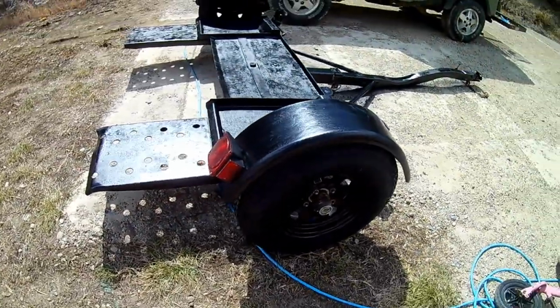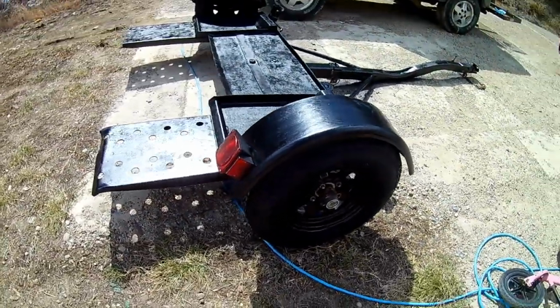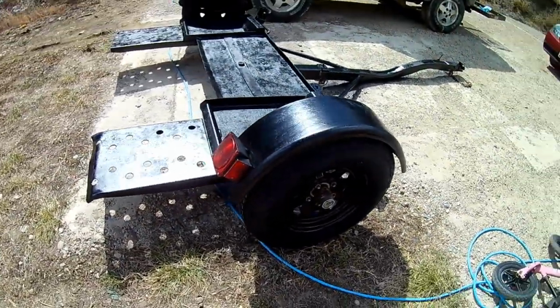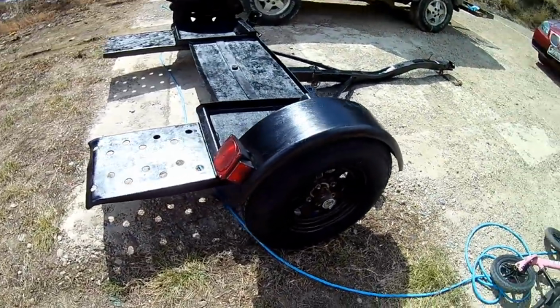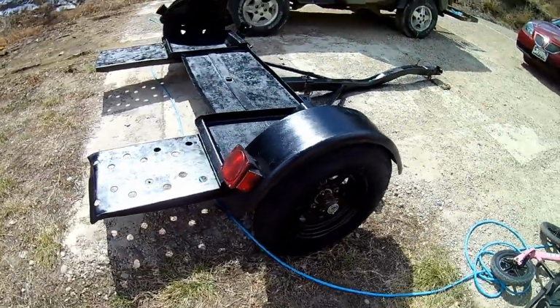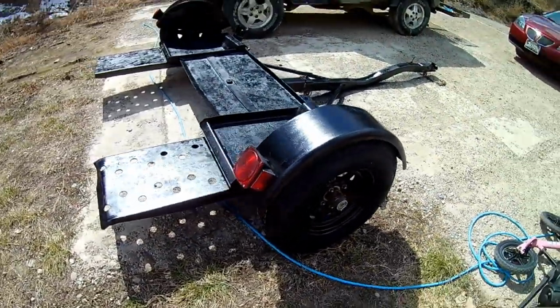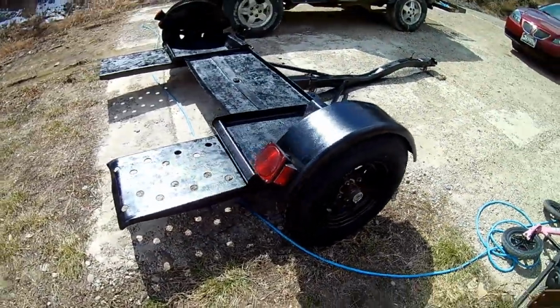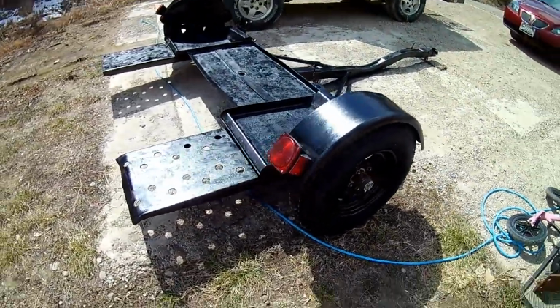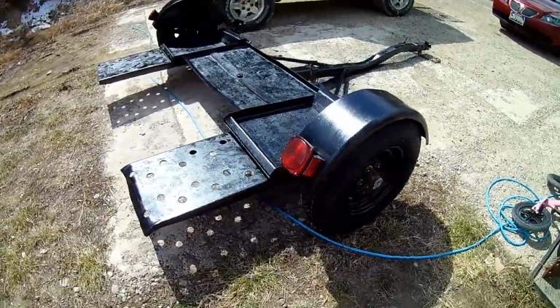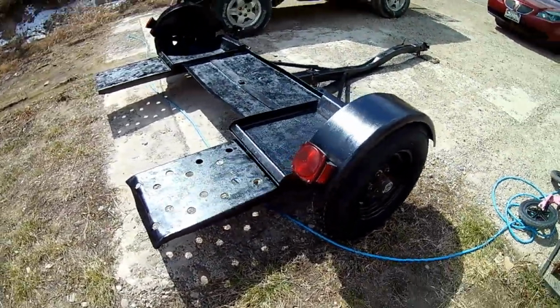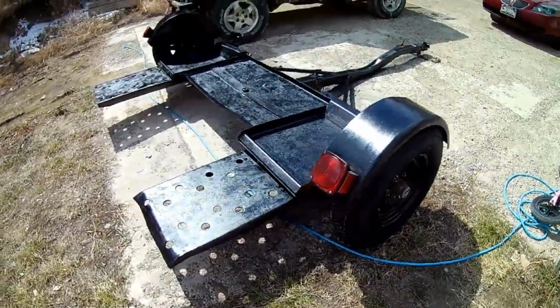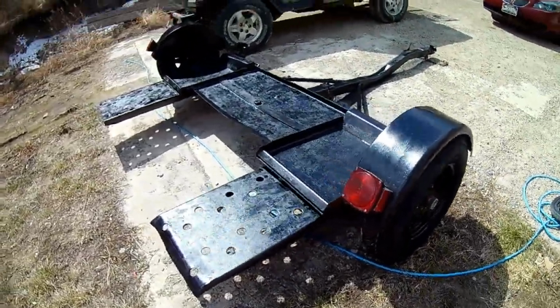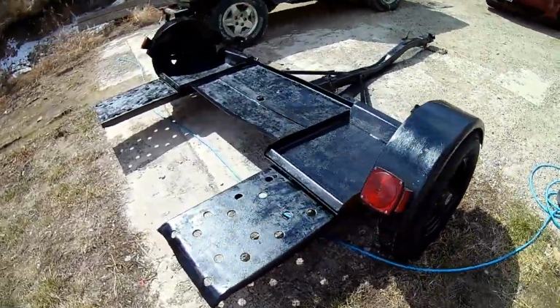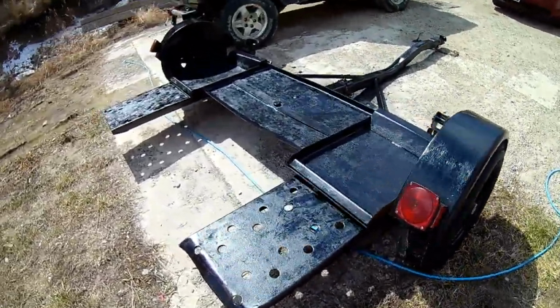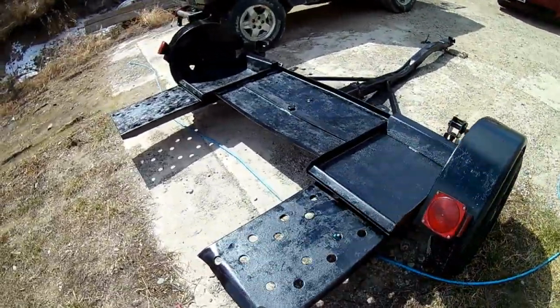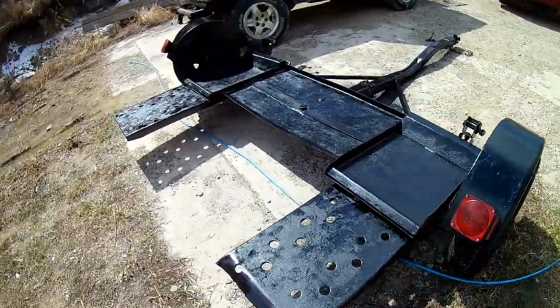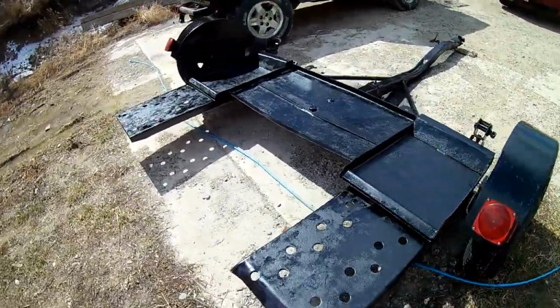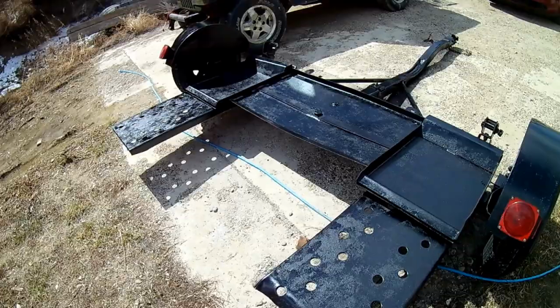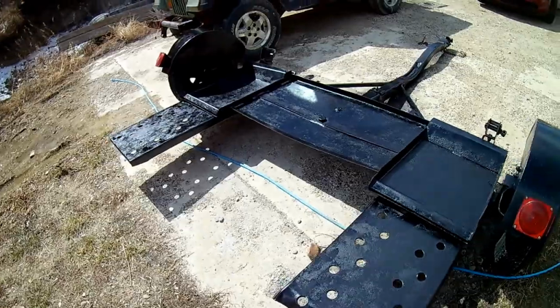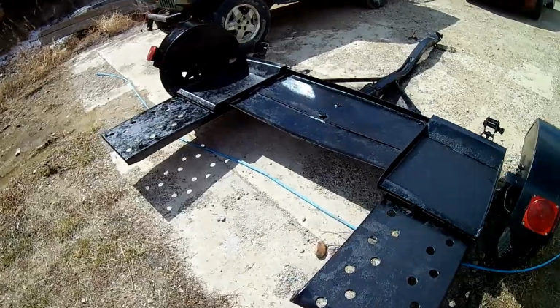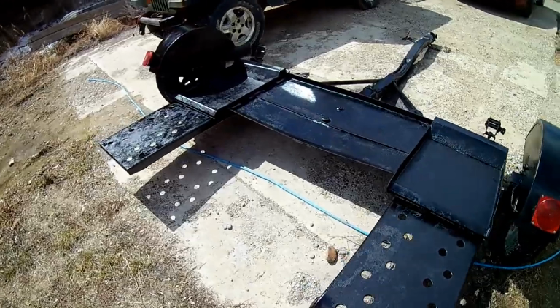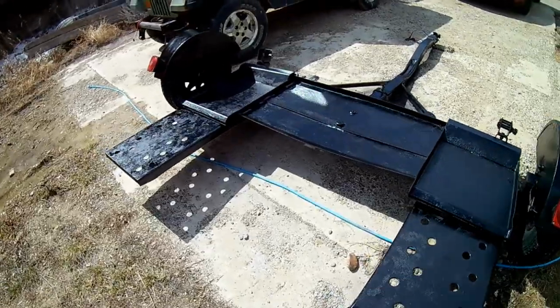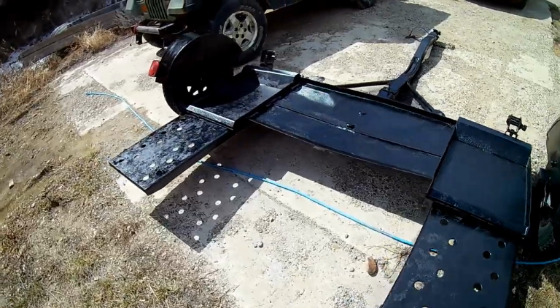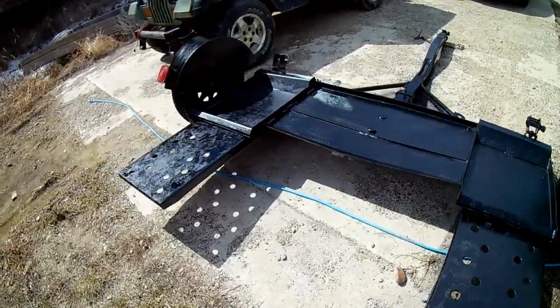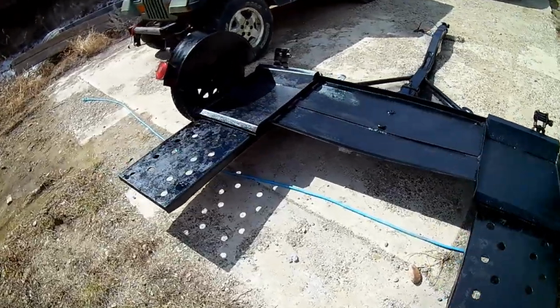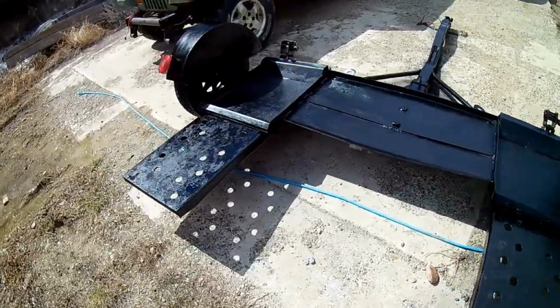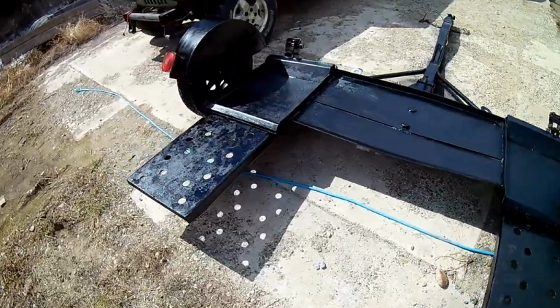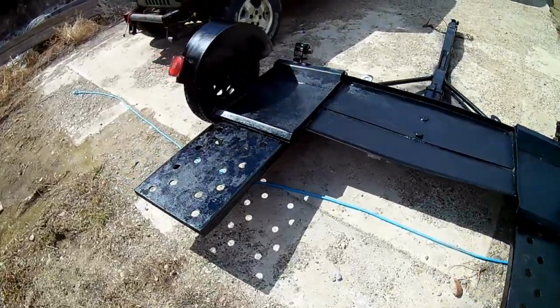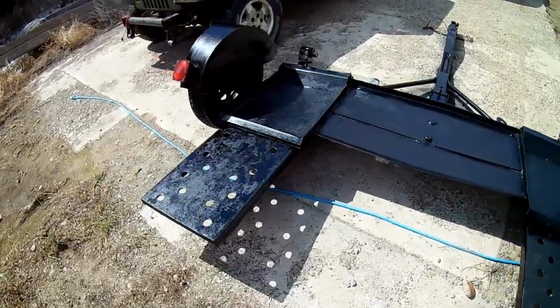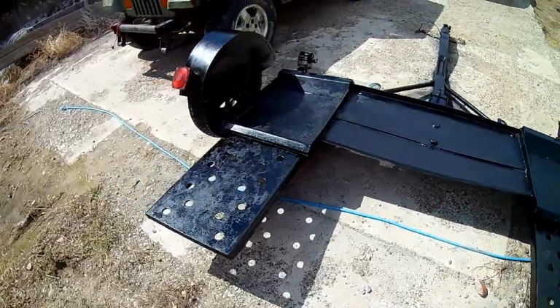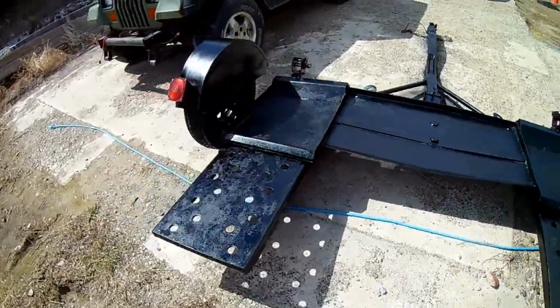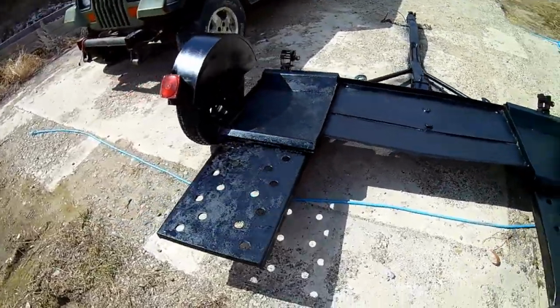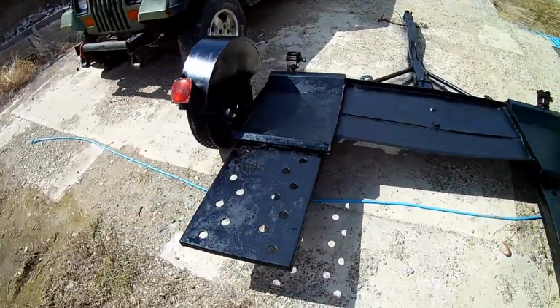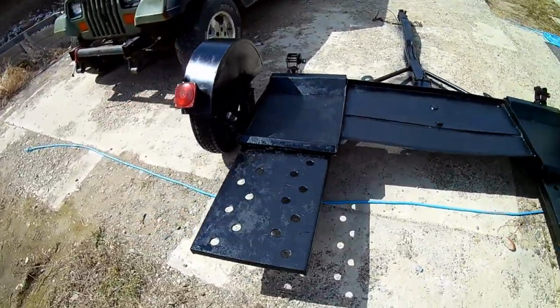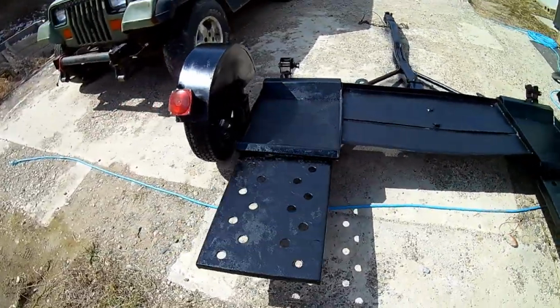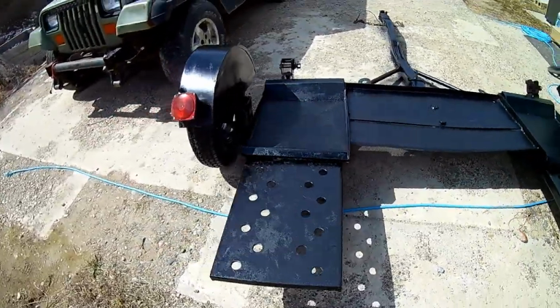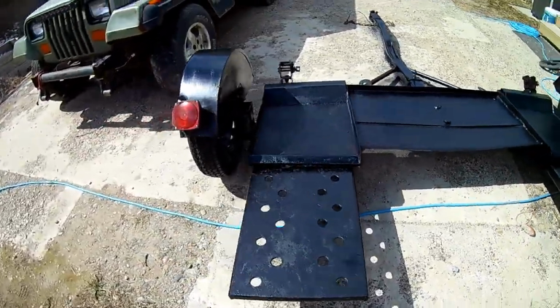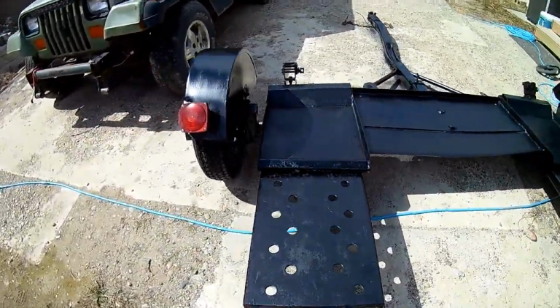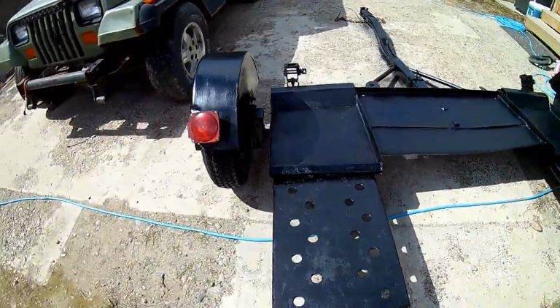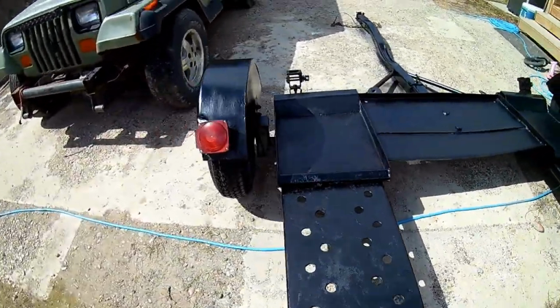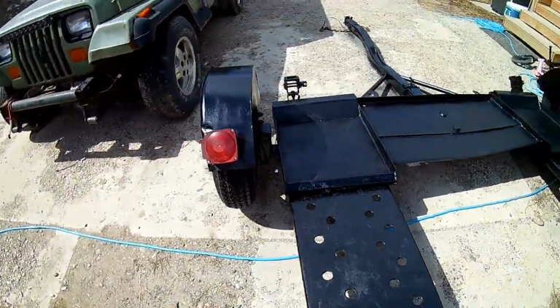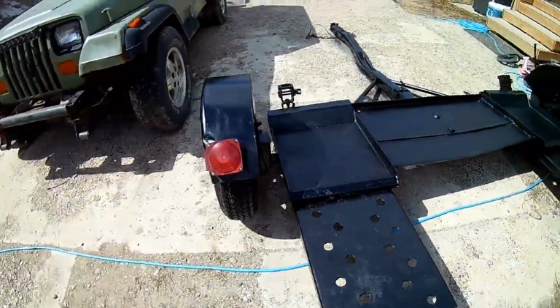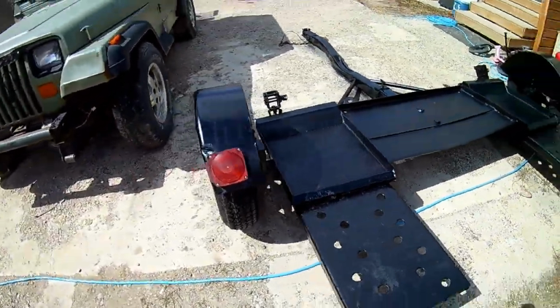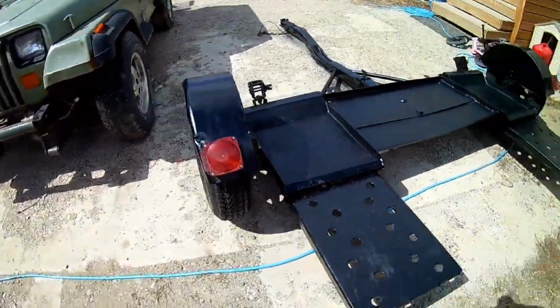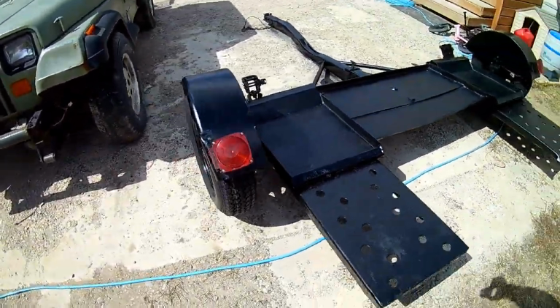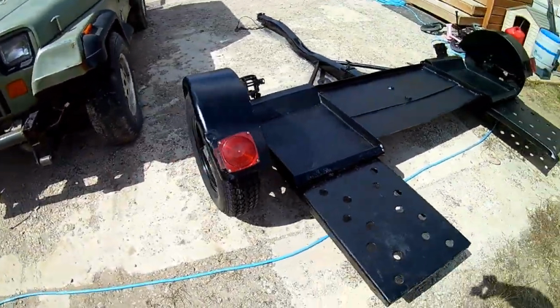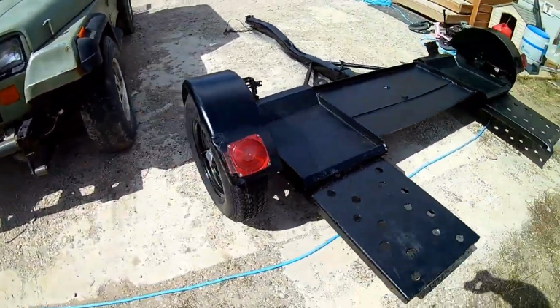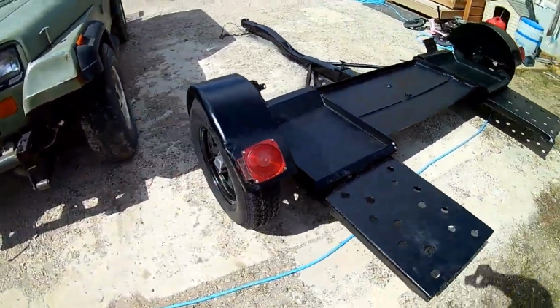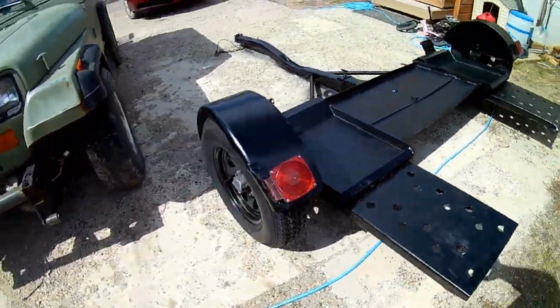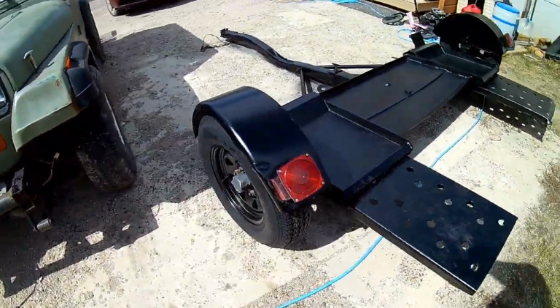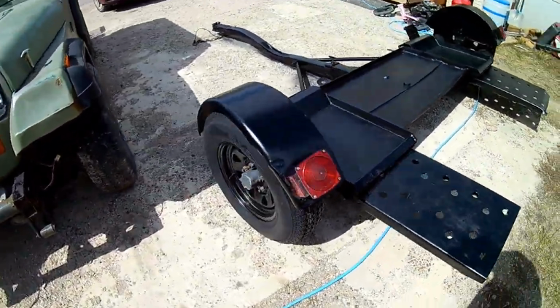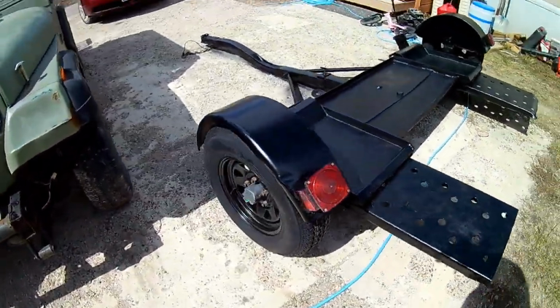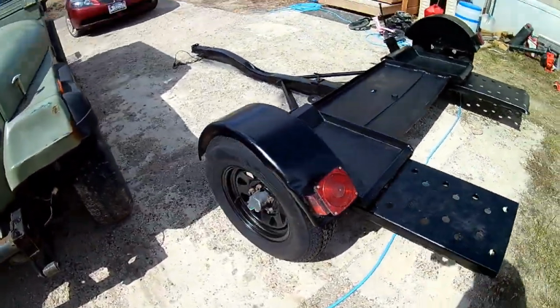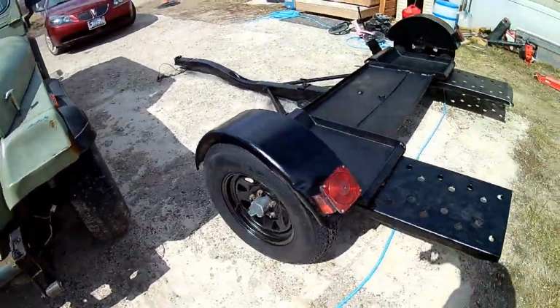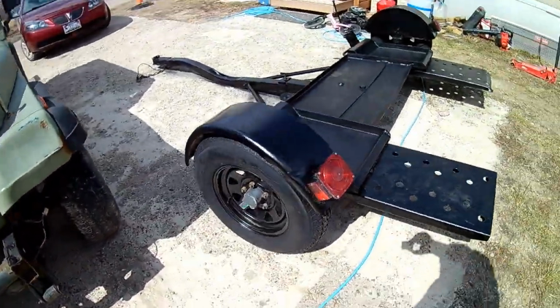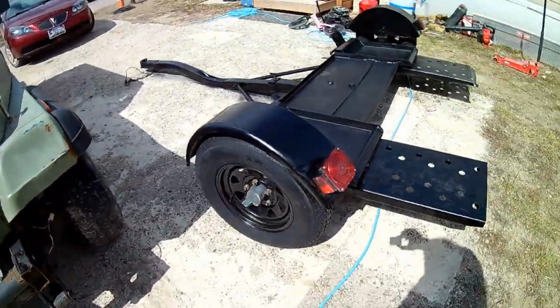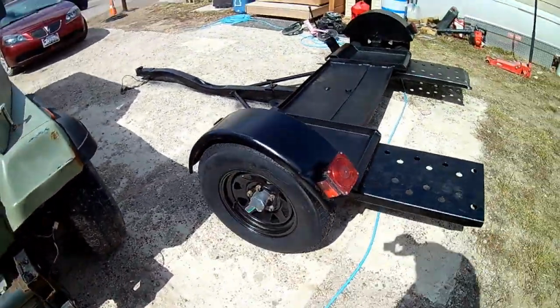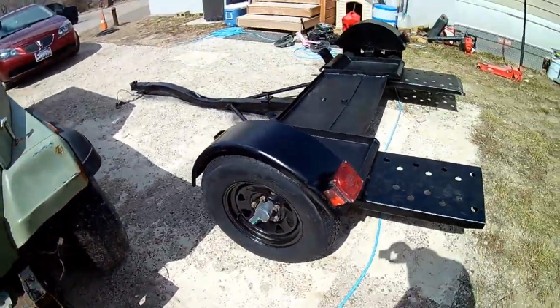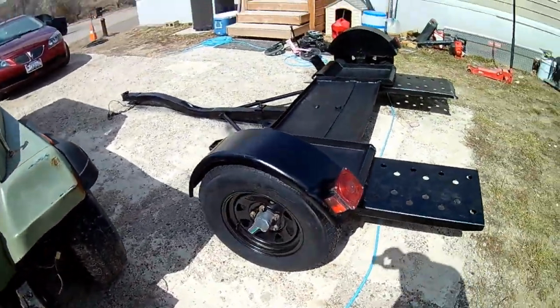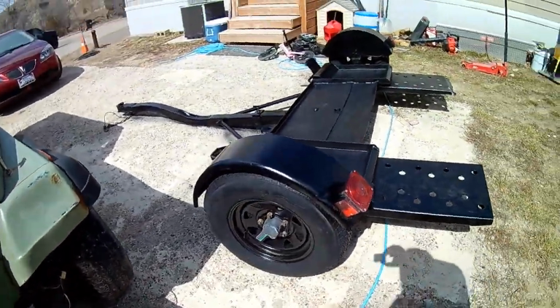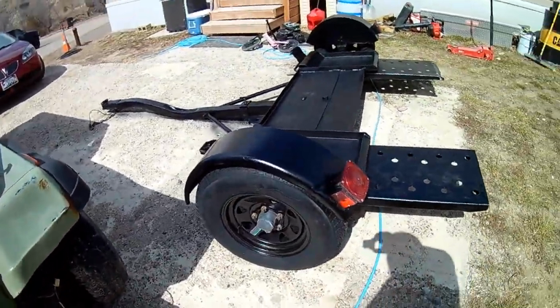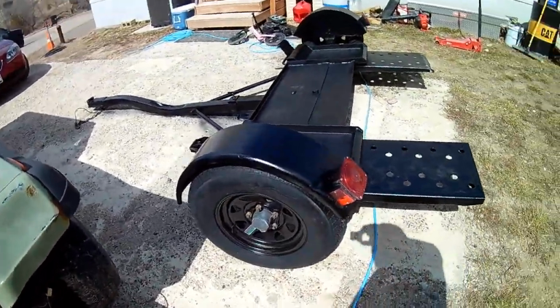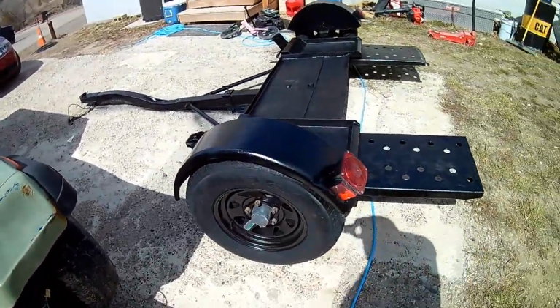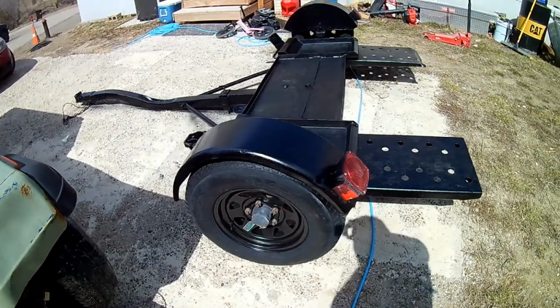Got both the wheels and tires on her, and got her painted with just some rattle can paint.